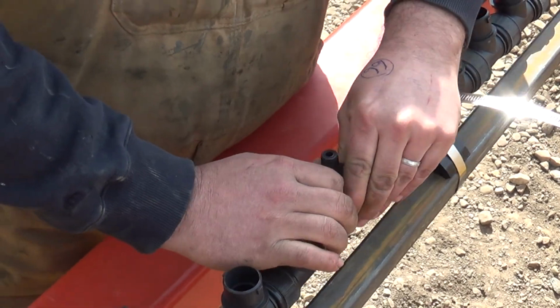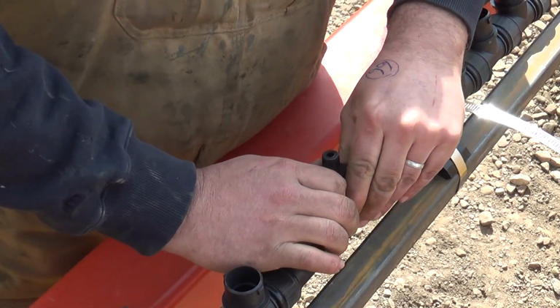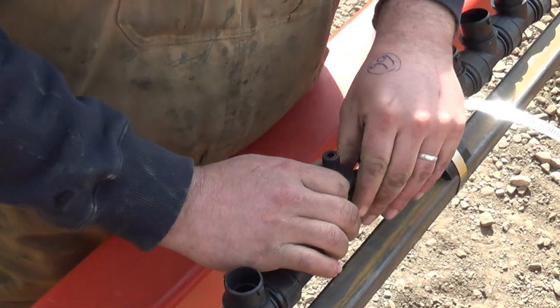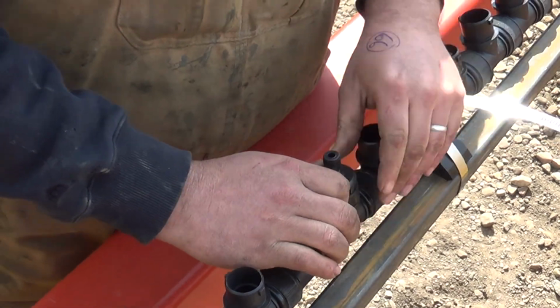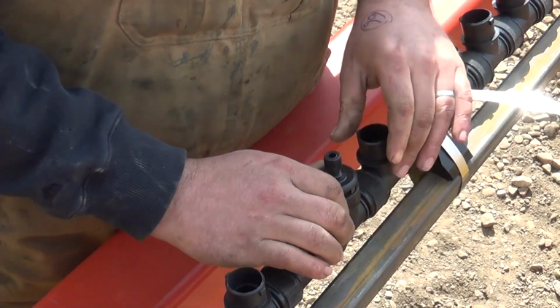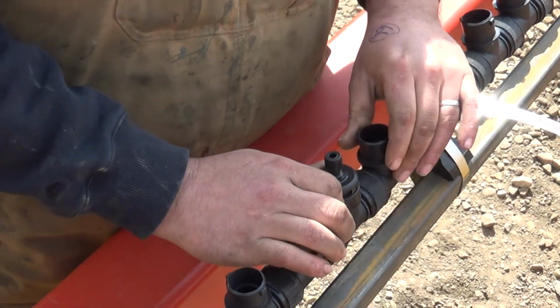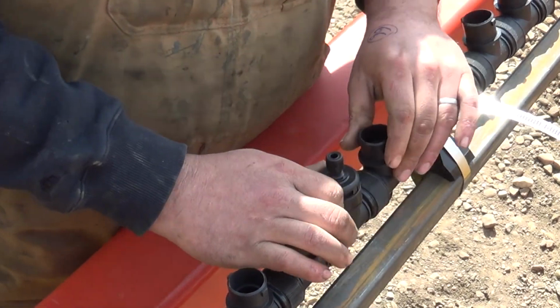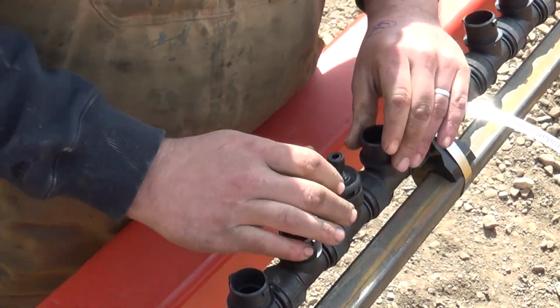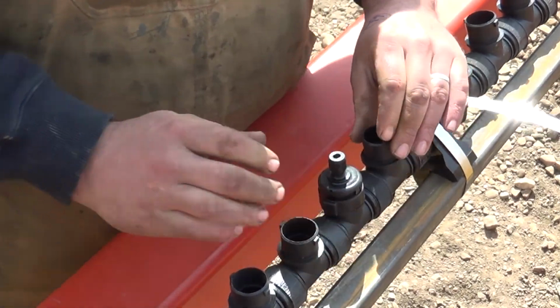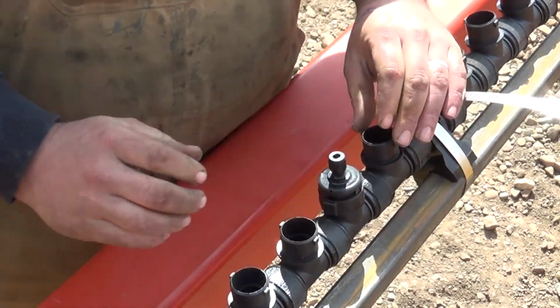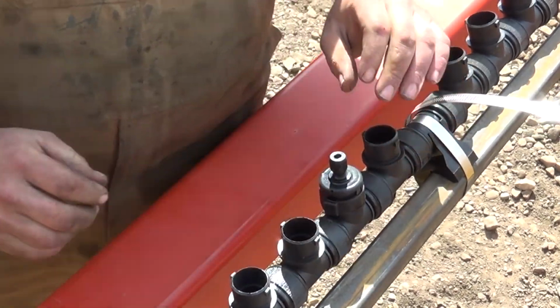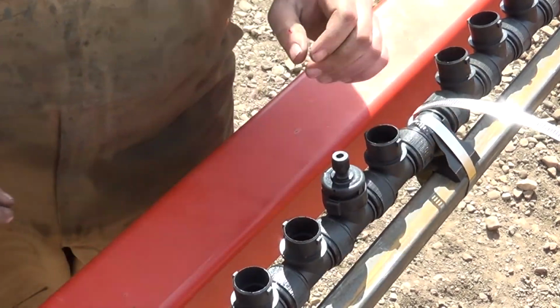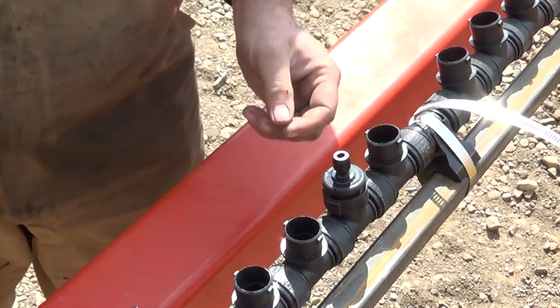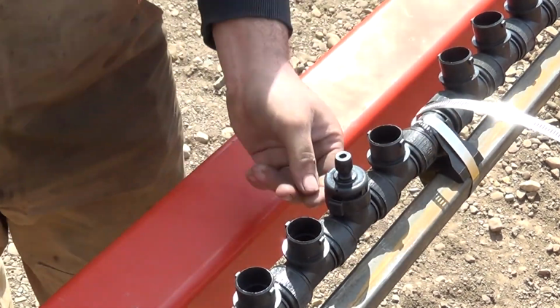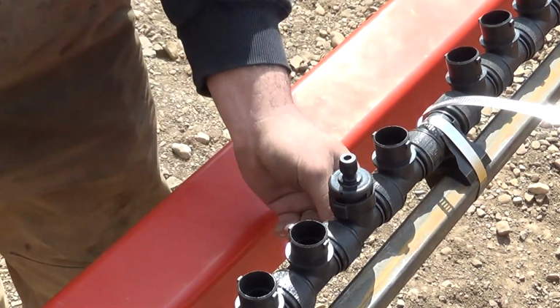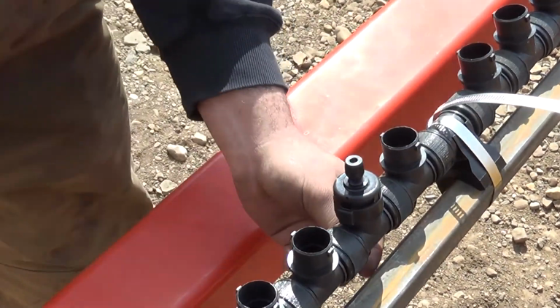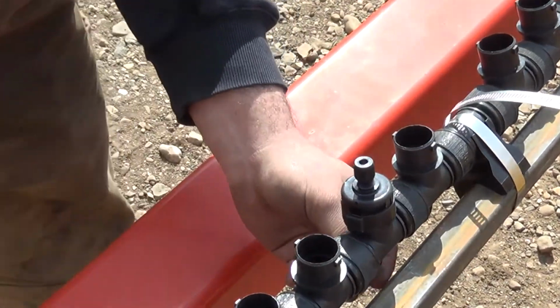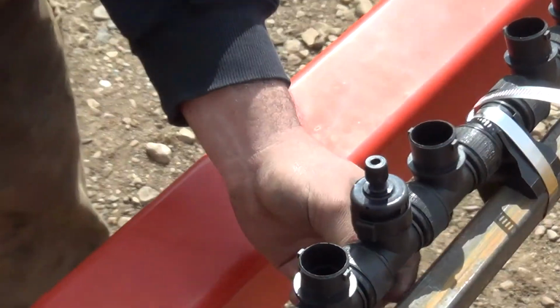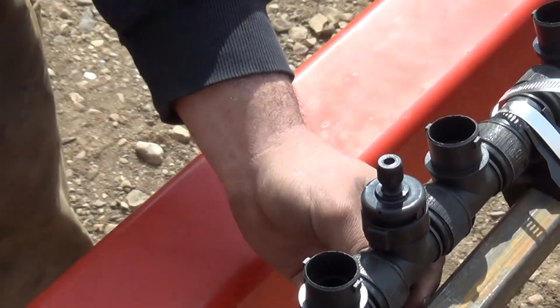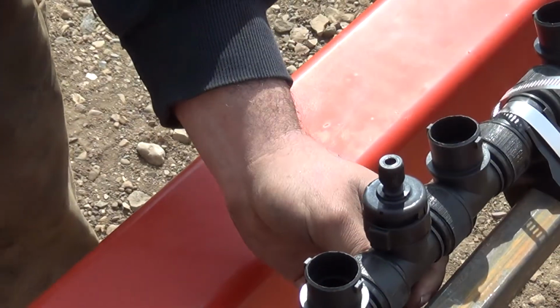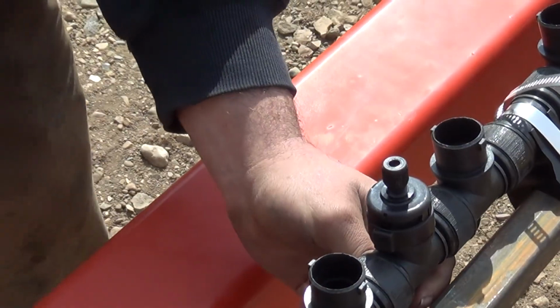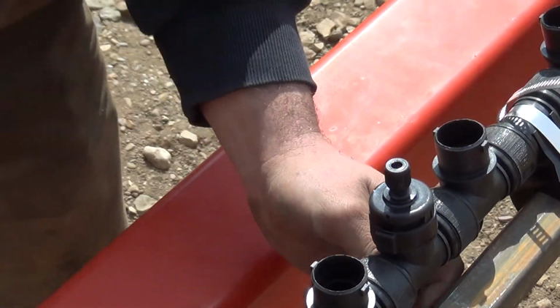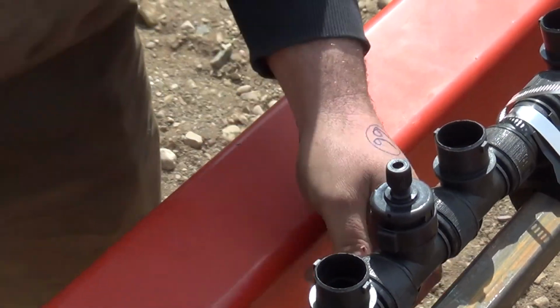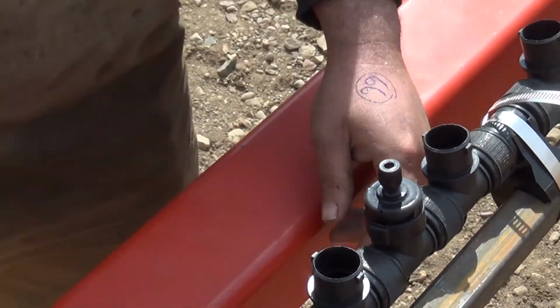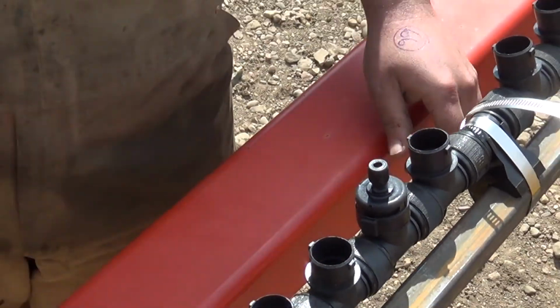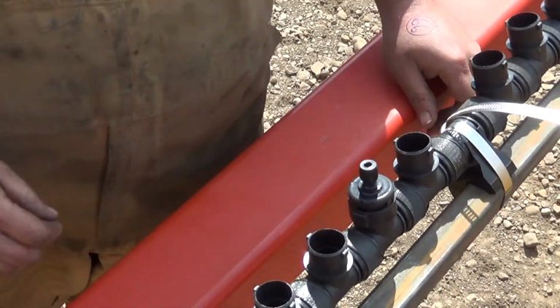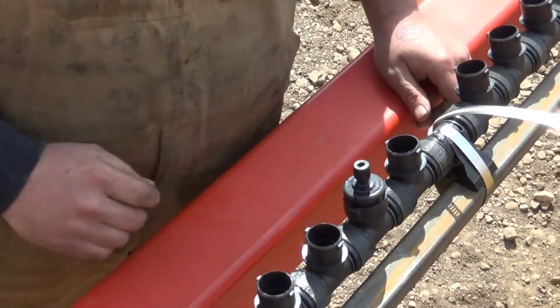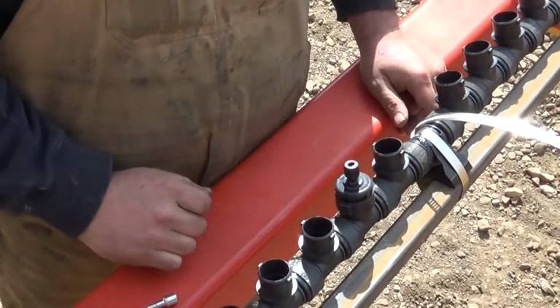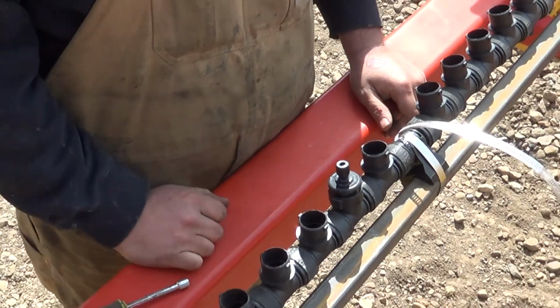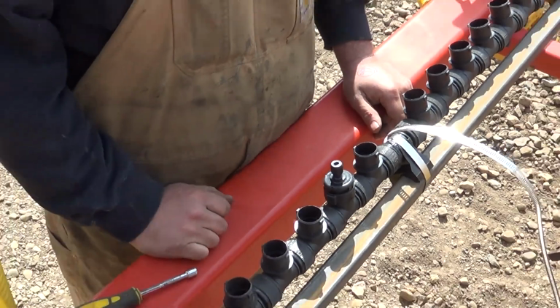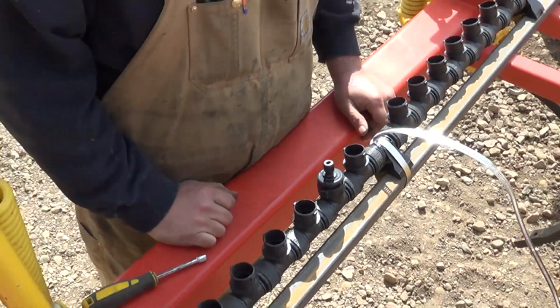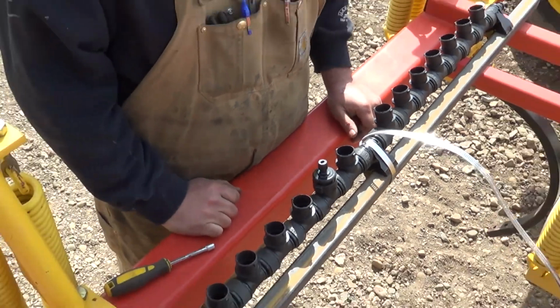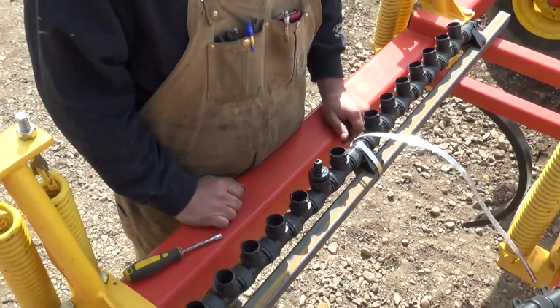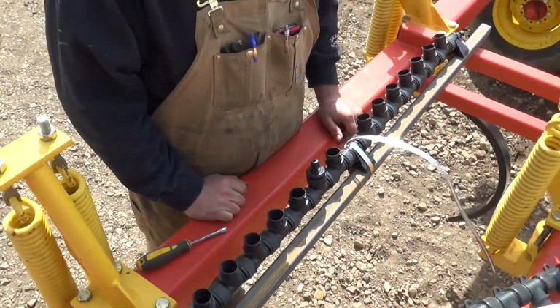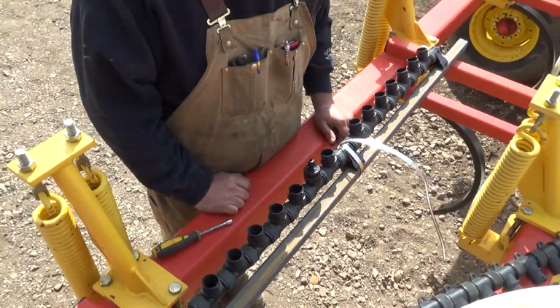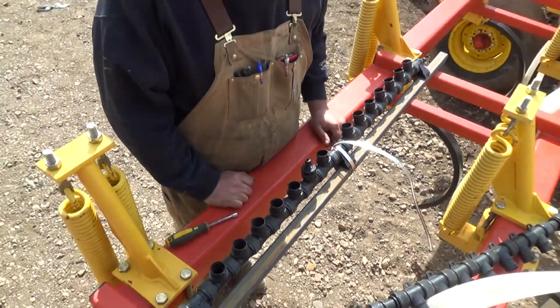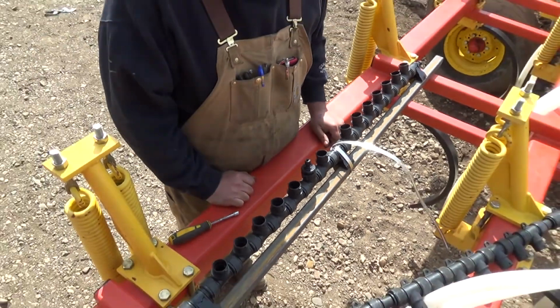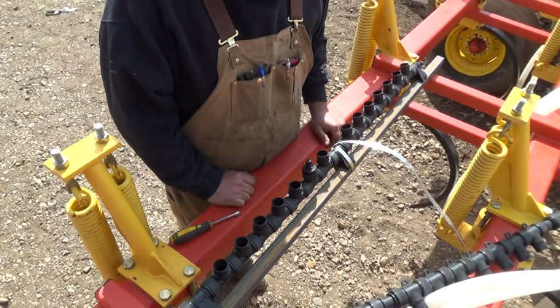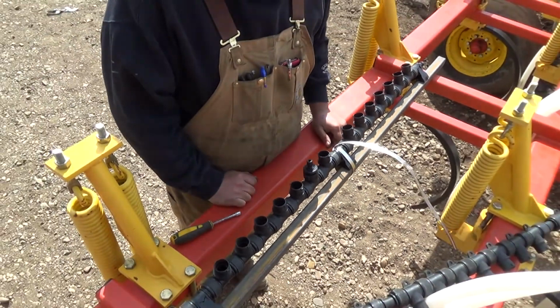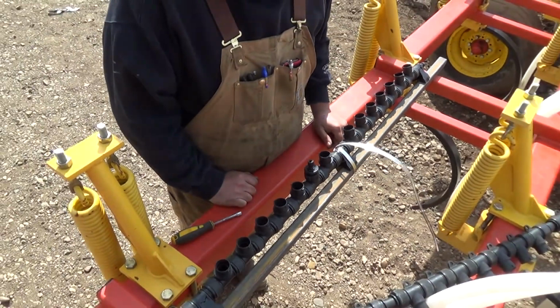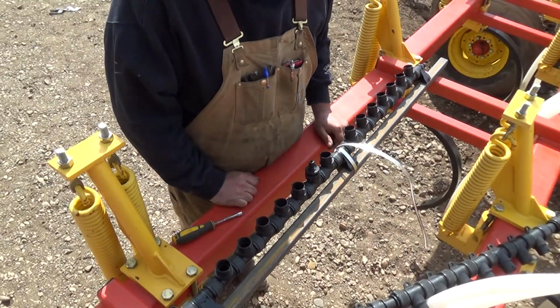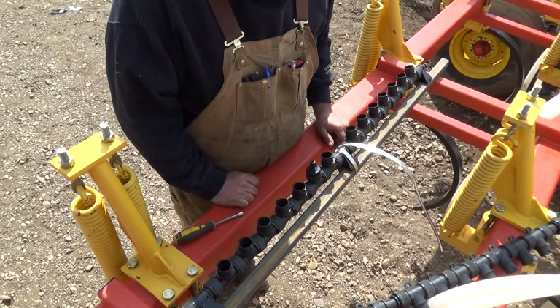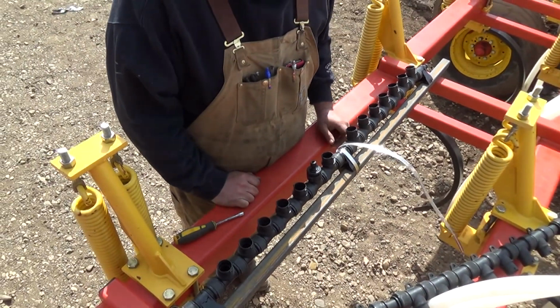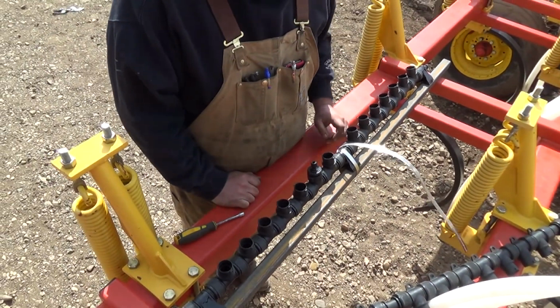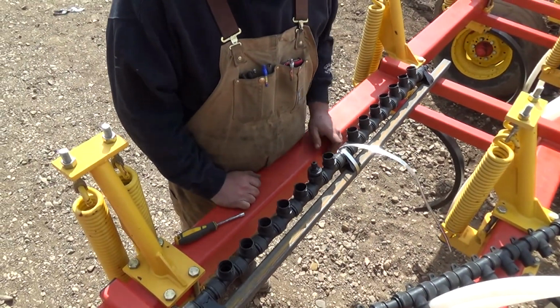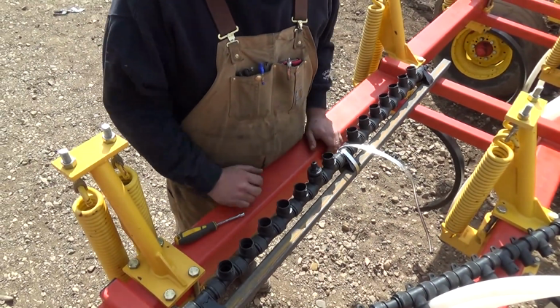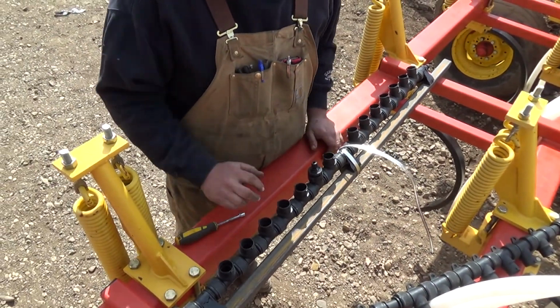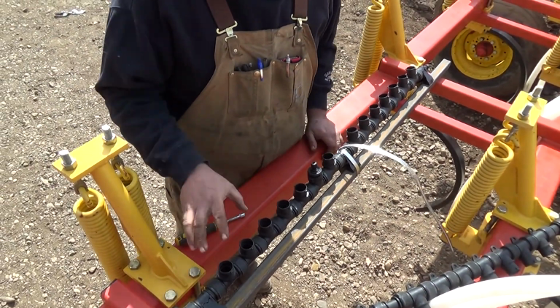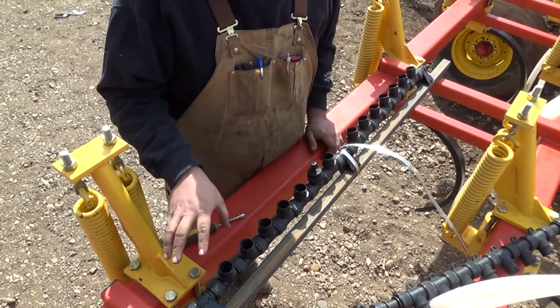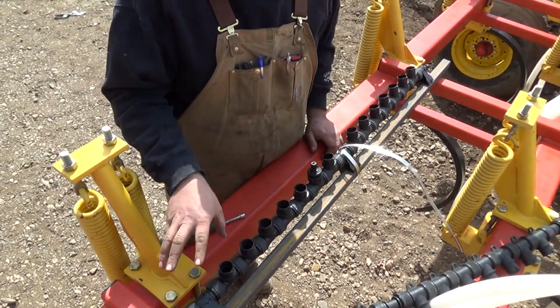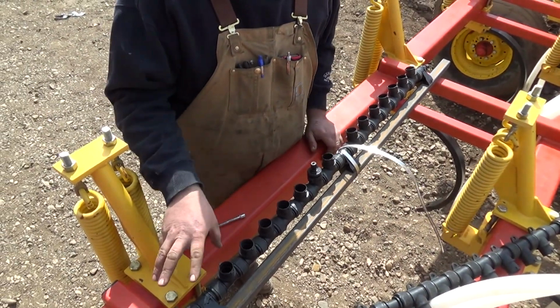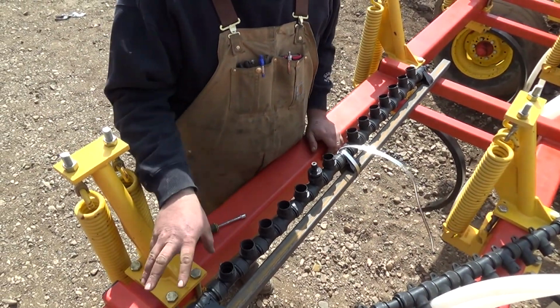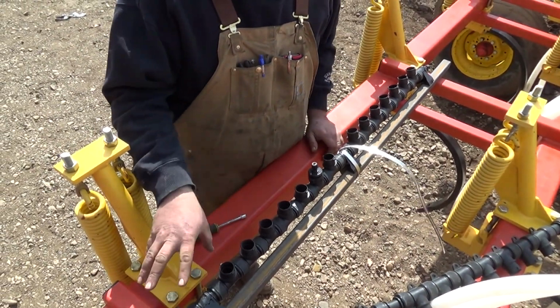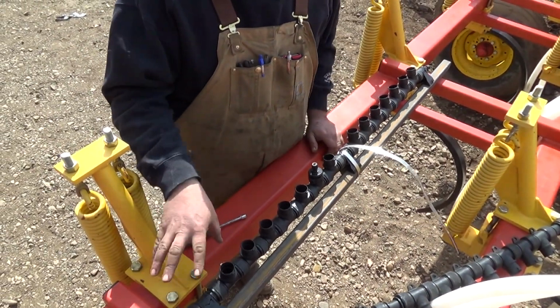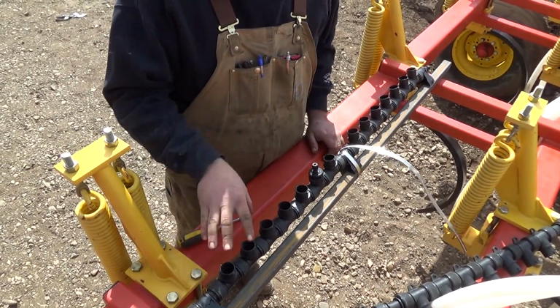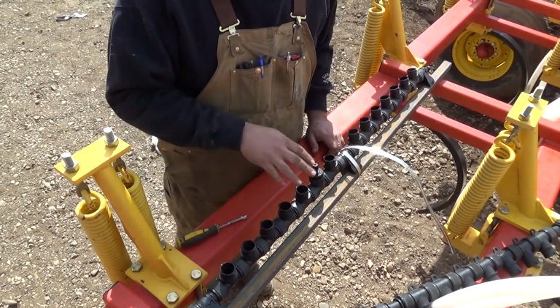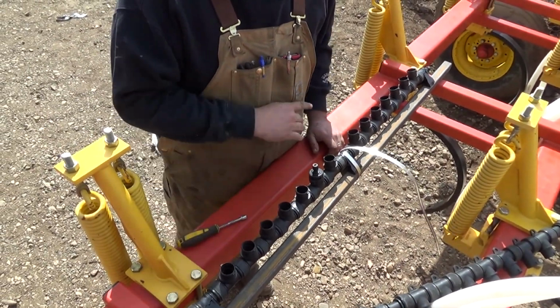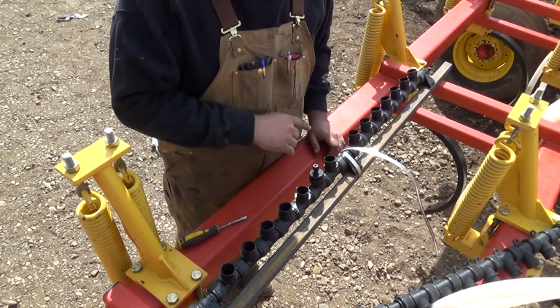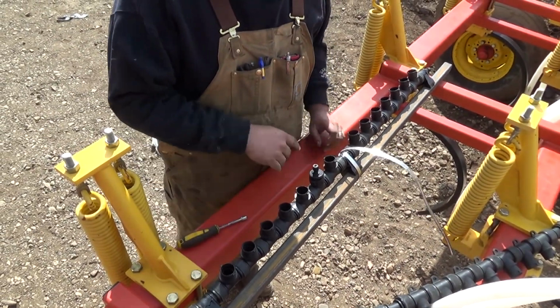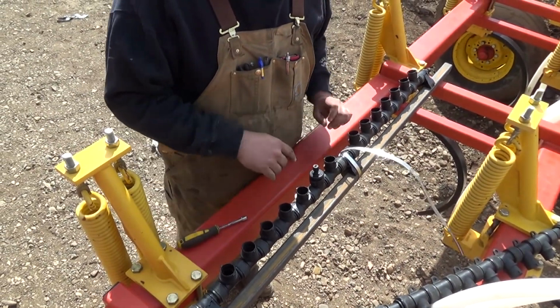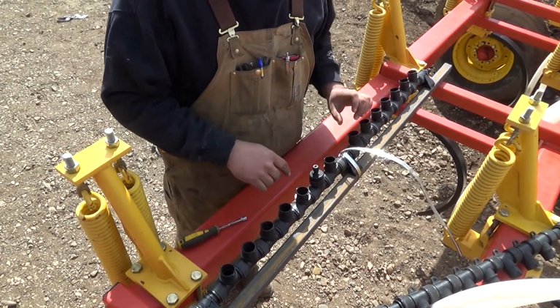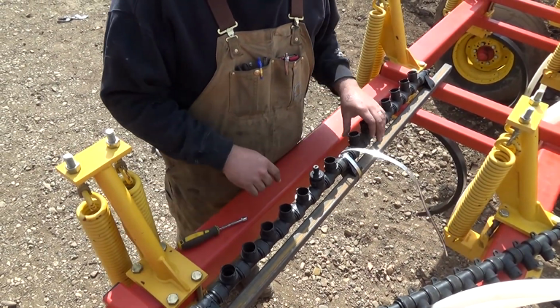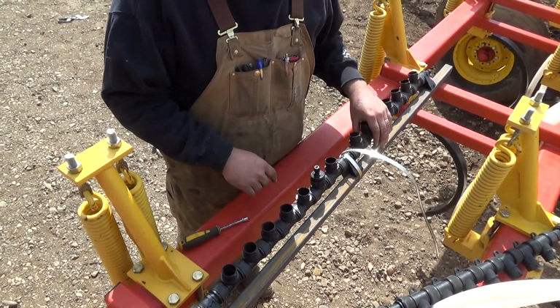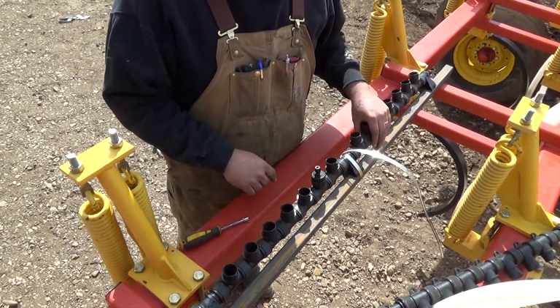Our next step is going to be determining where we're going to run our blue hoses once we've got everything mounted.